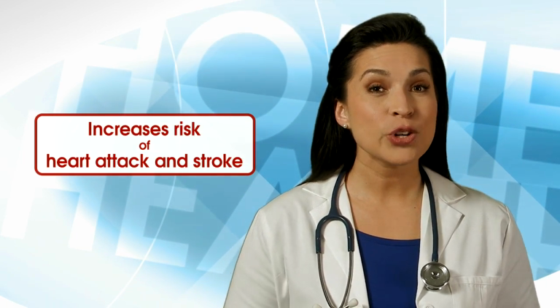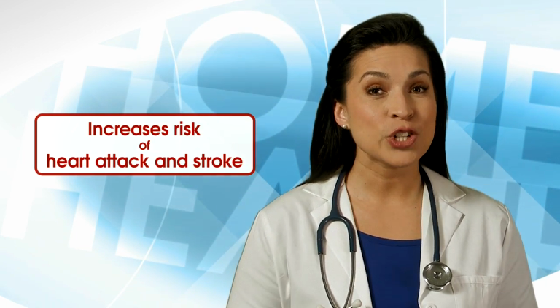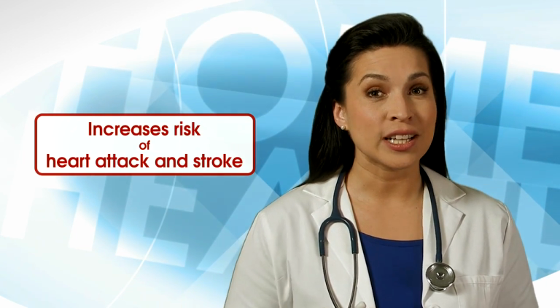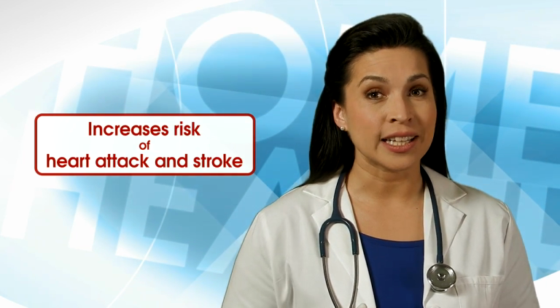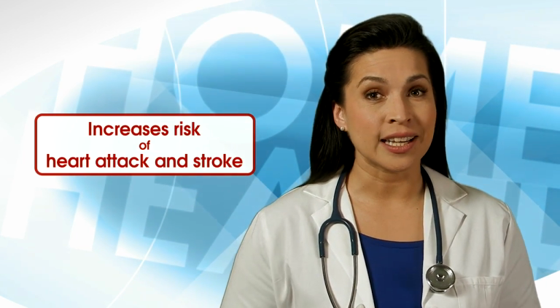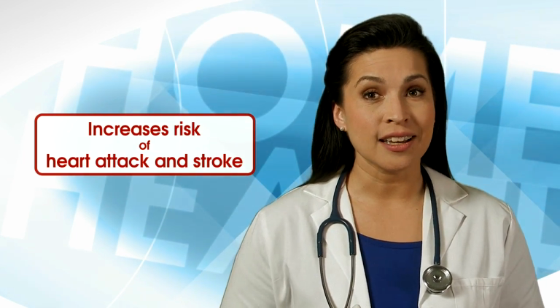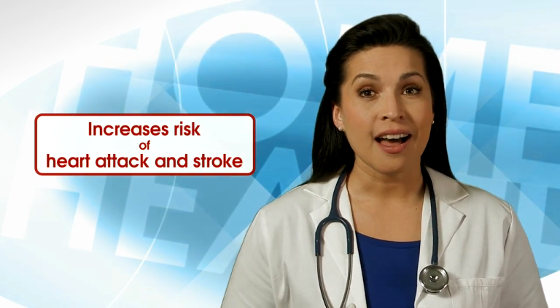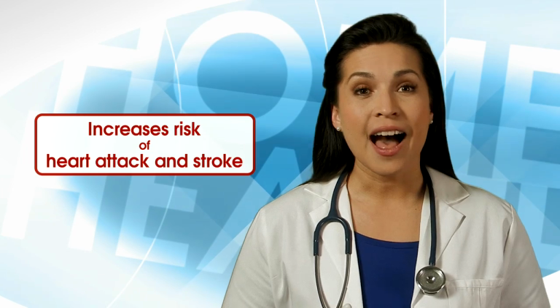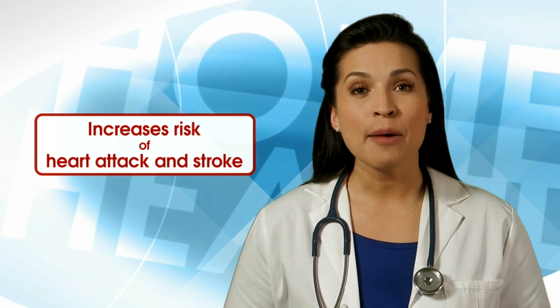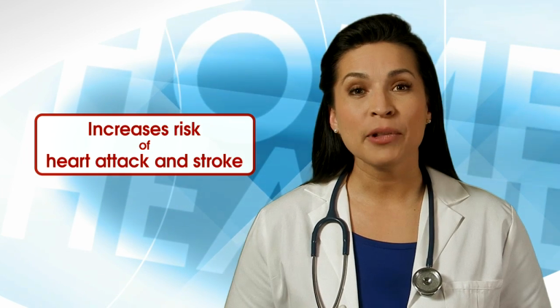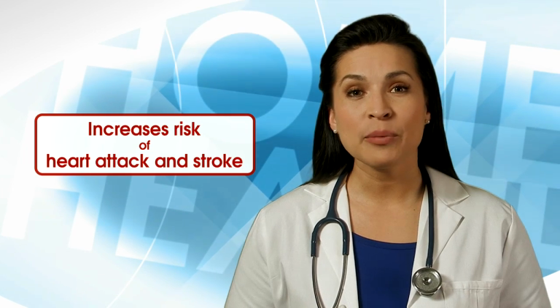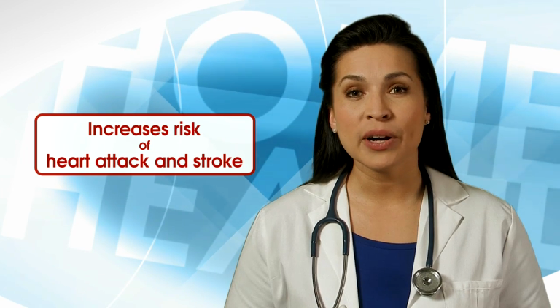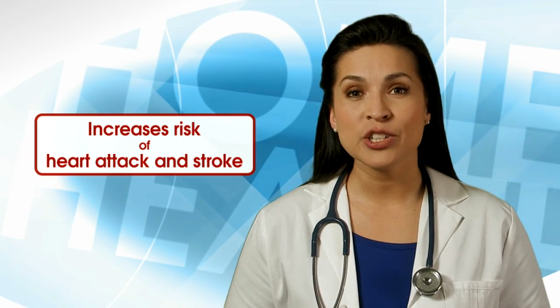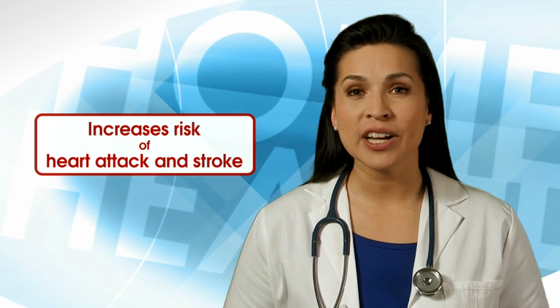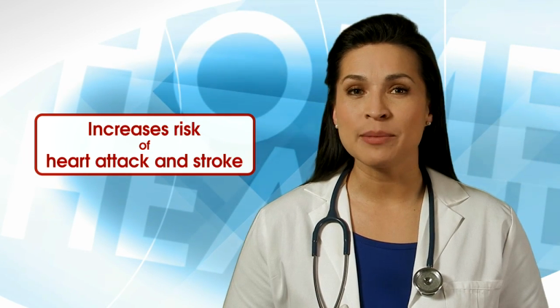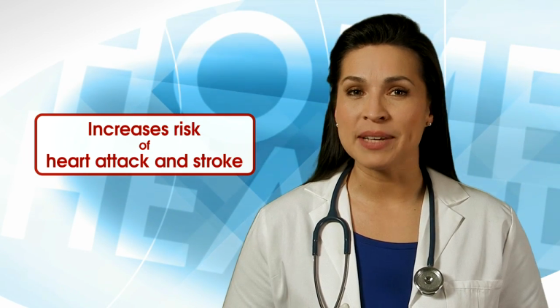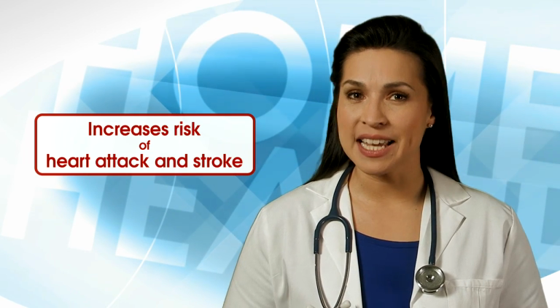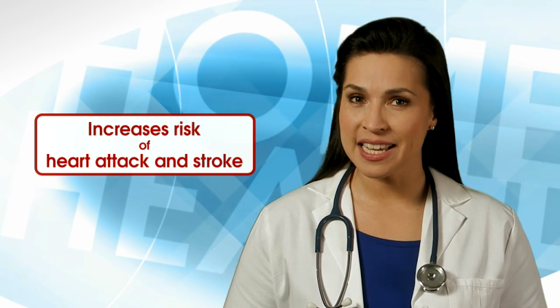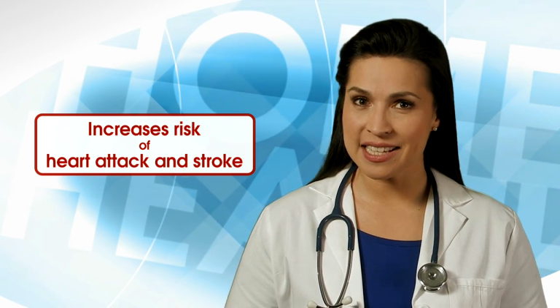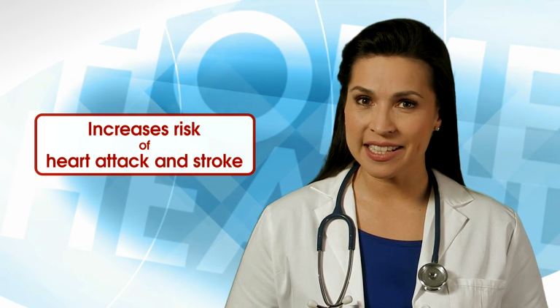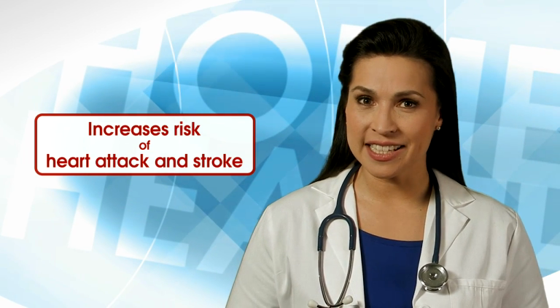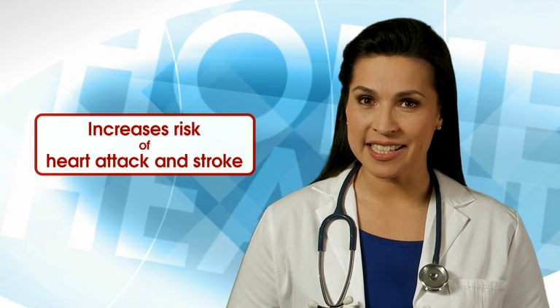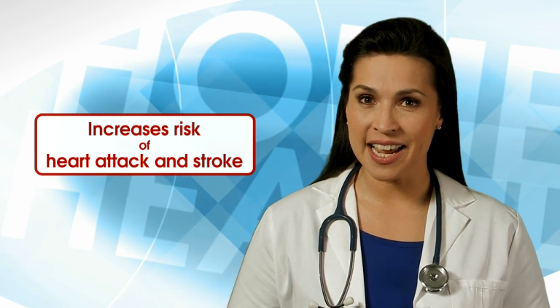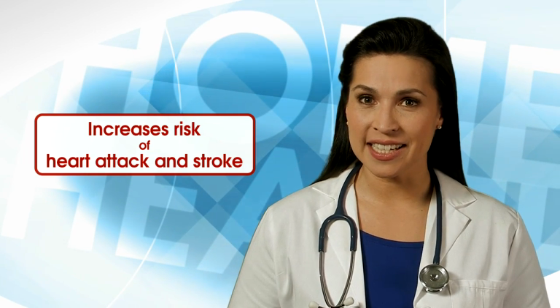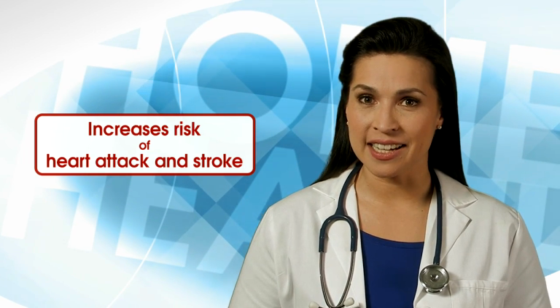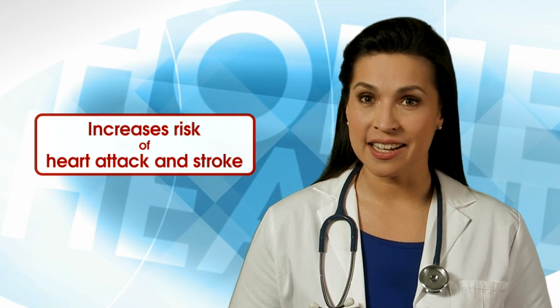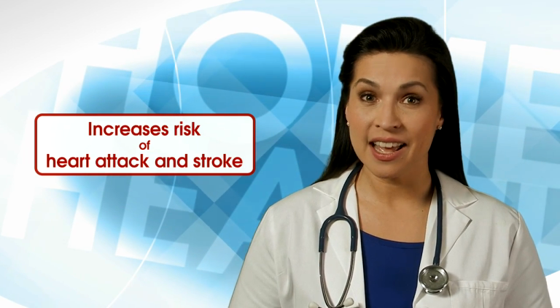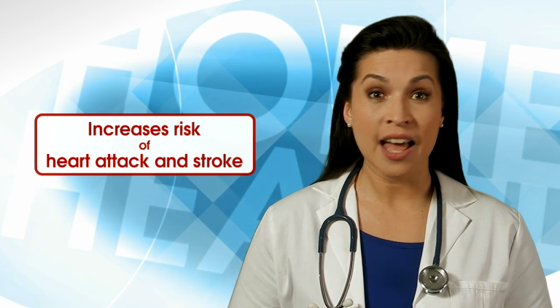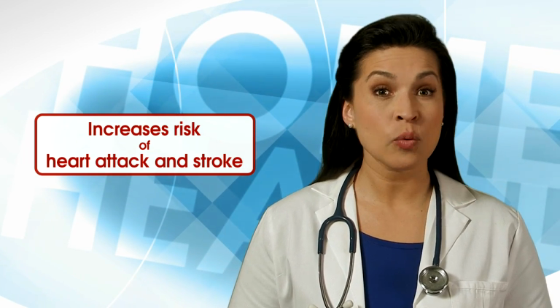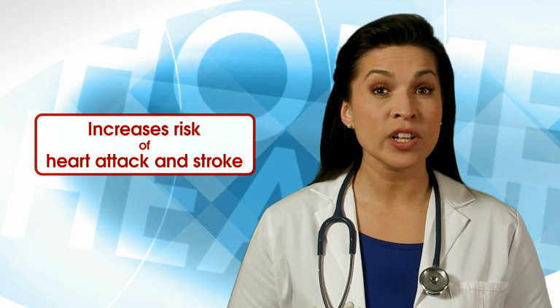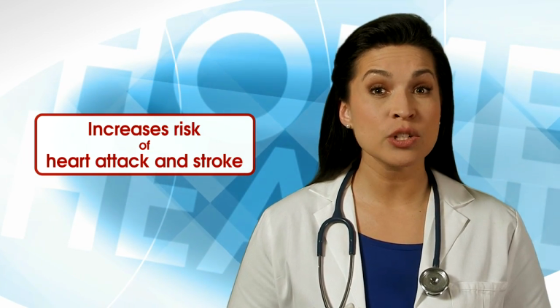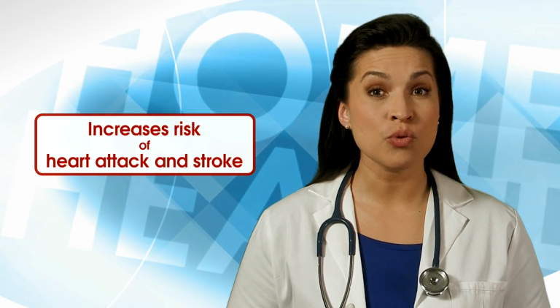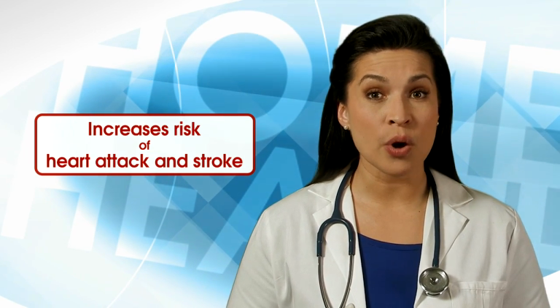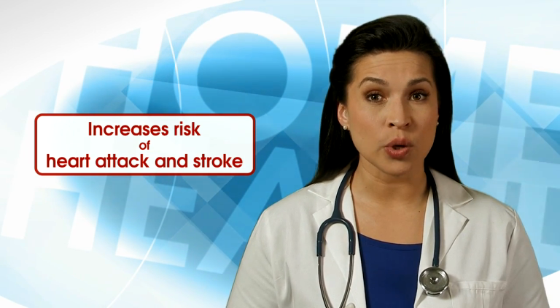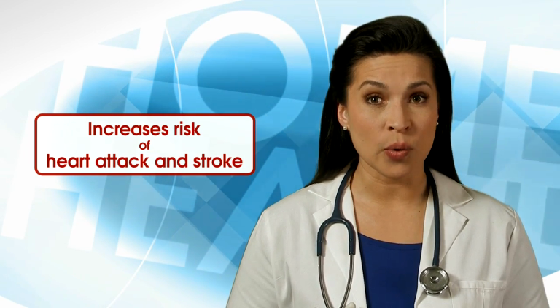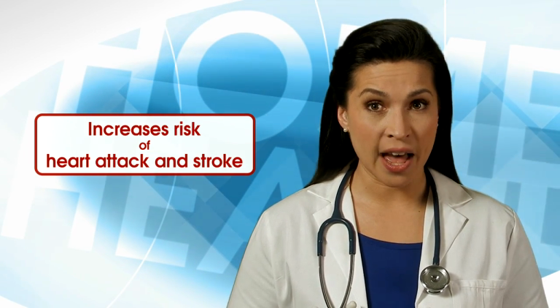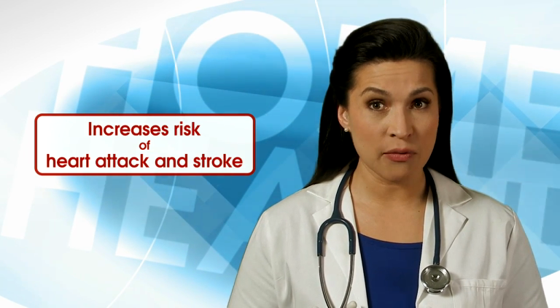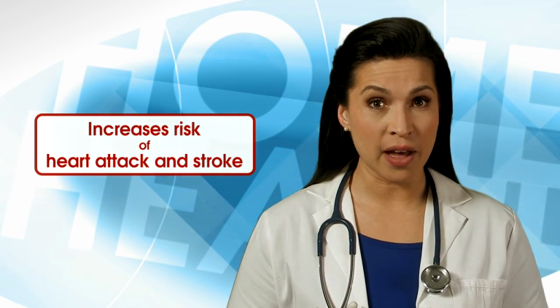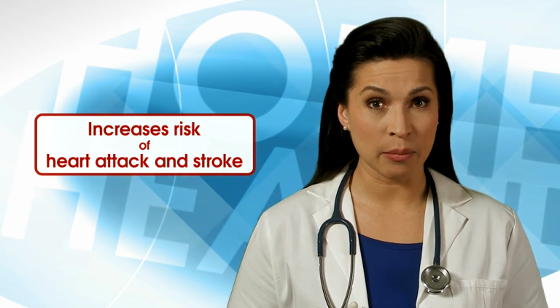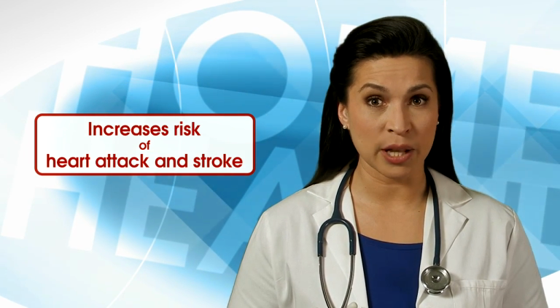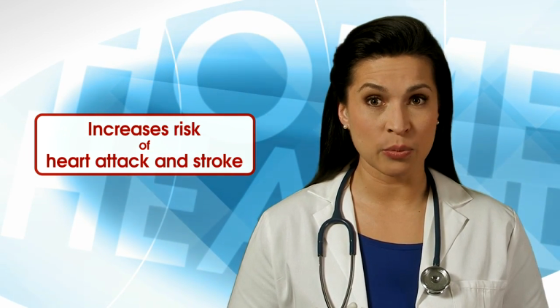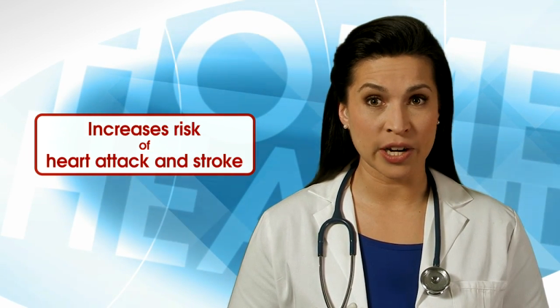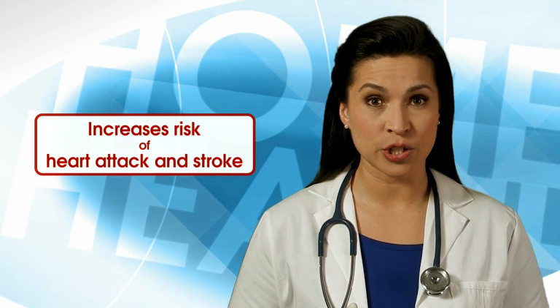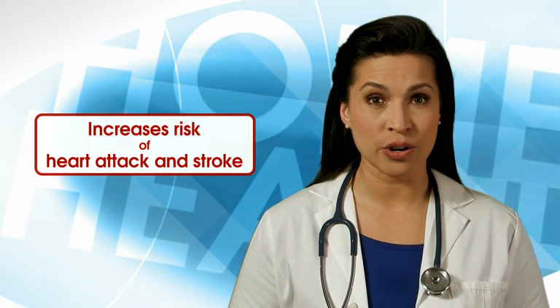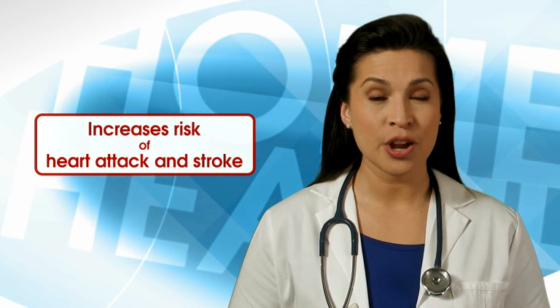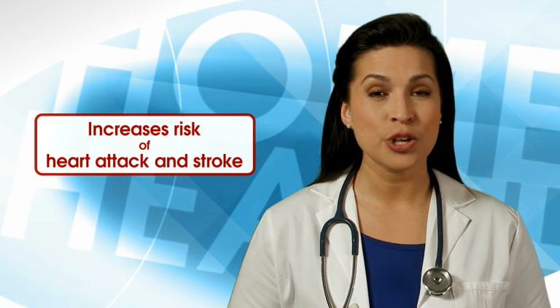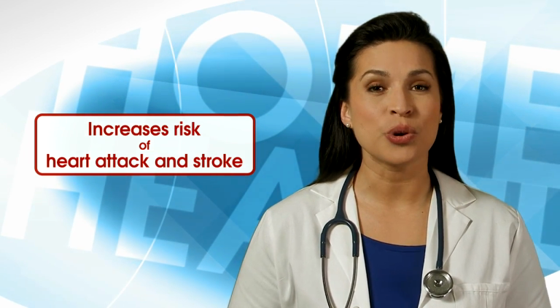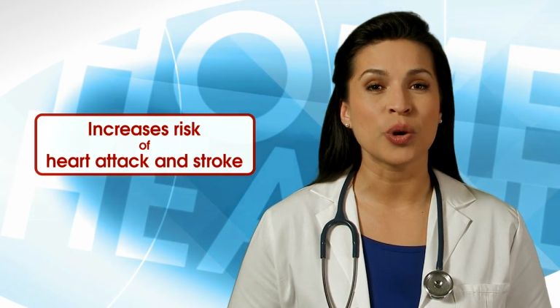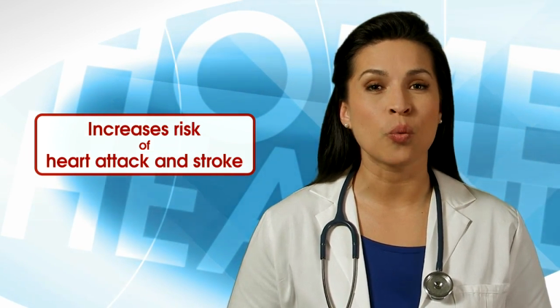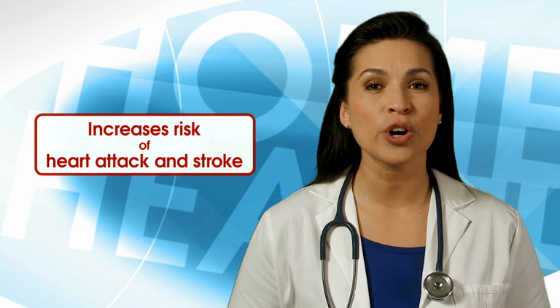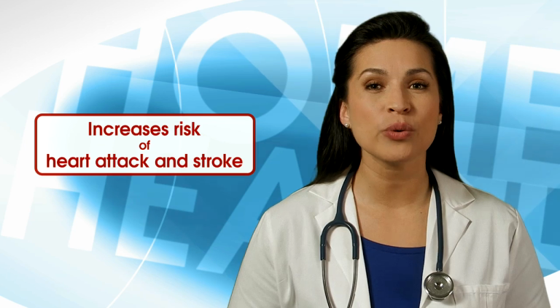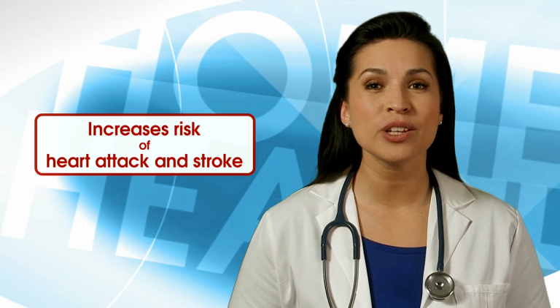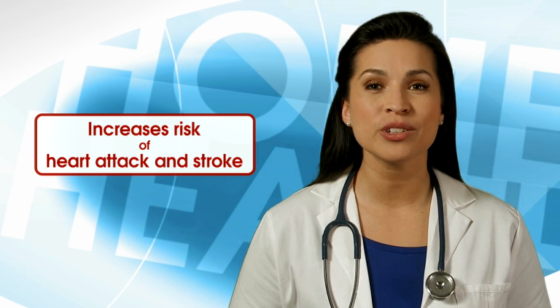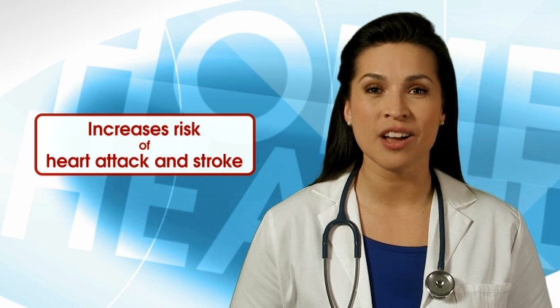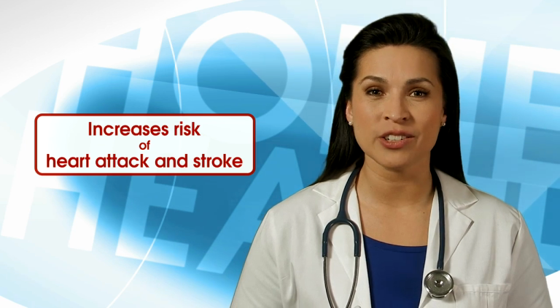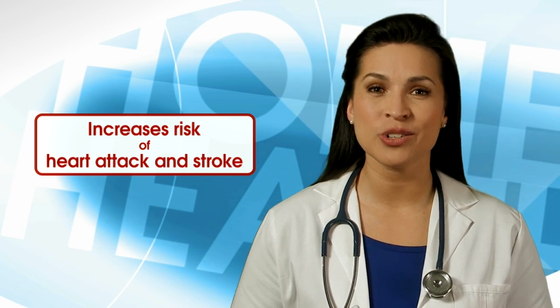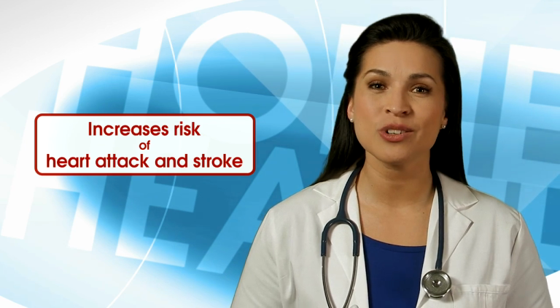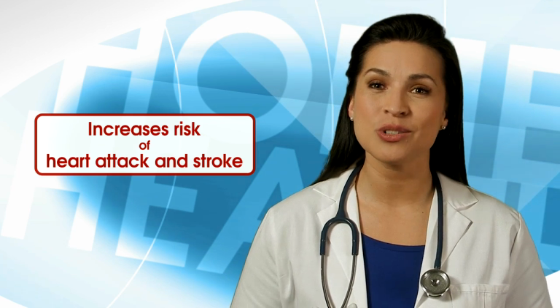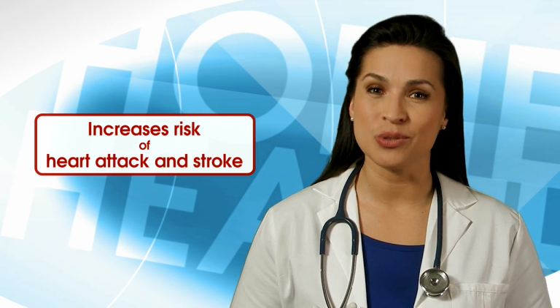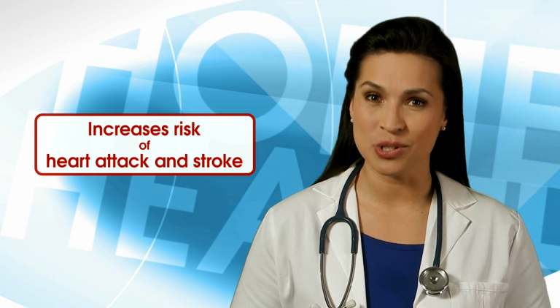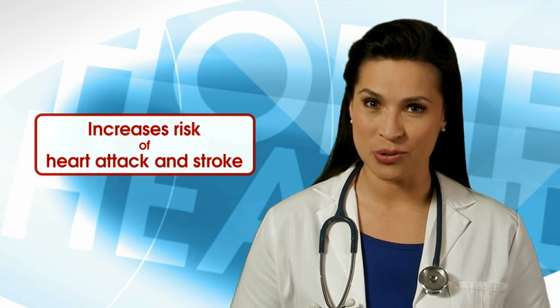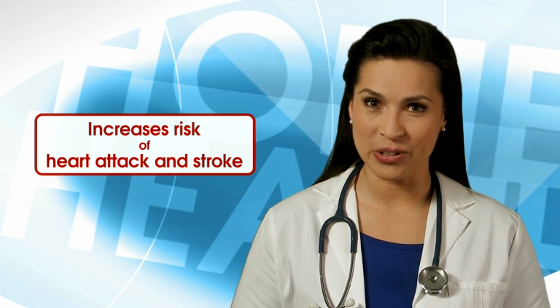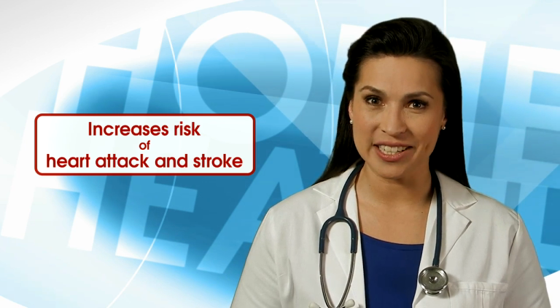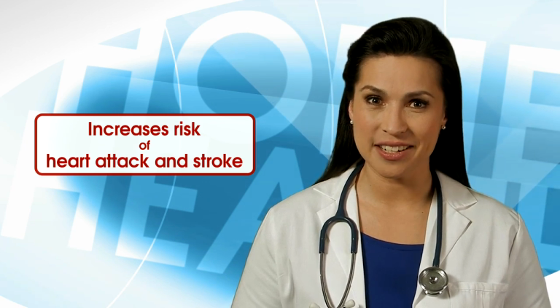Fortunately, high blood pressure can be easily detected, and once you know you have high blood pressure, you can work with your doctor to control it.